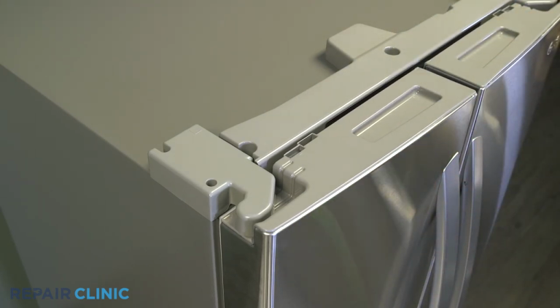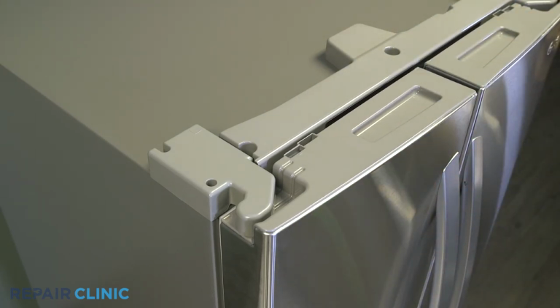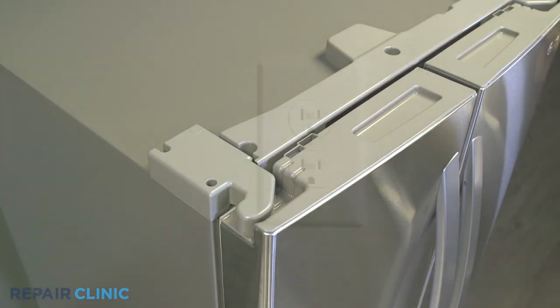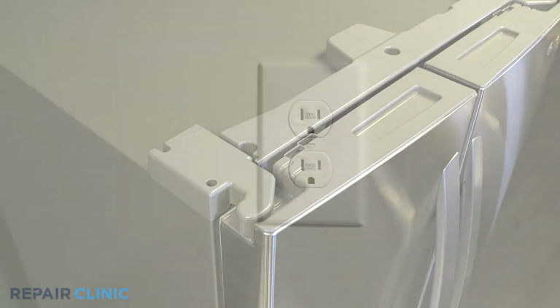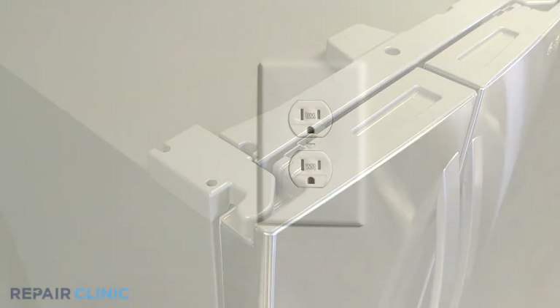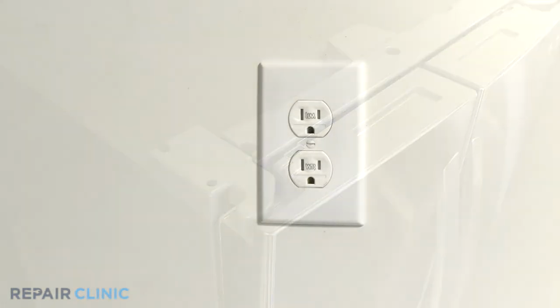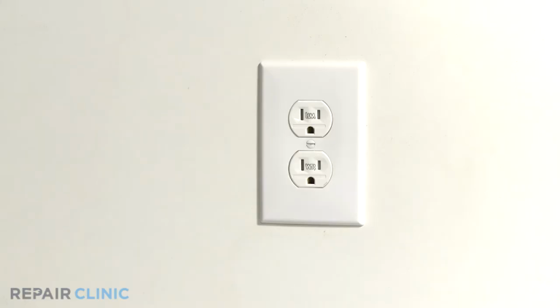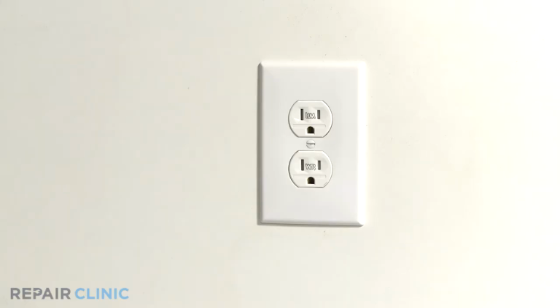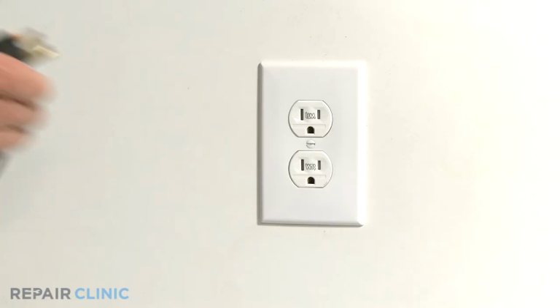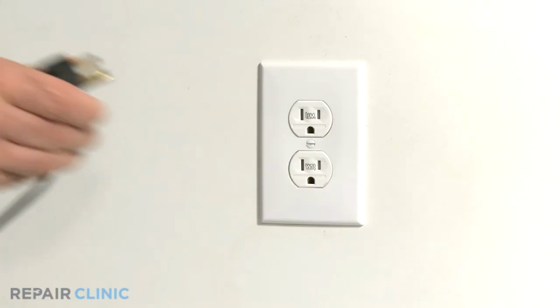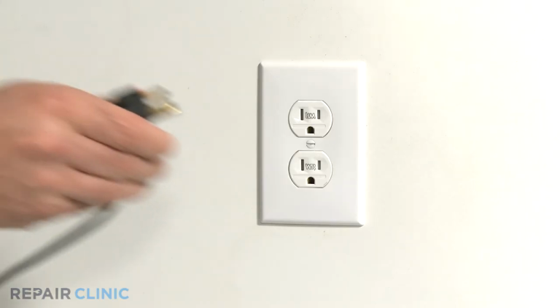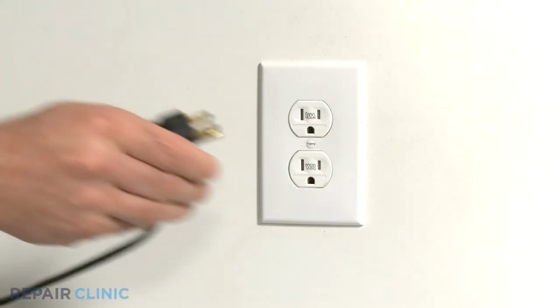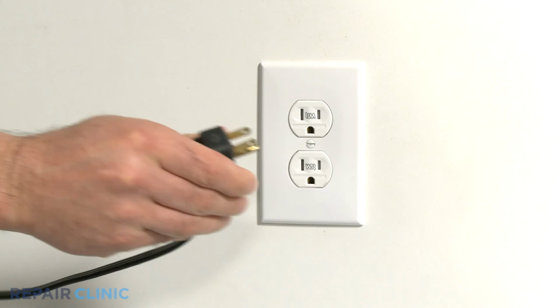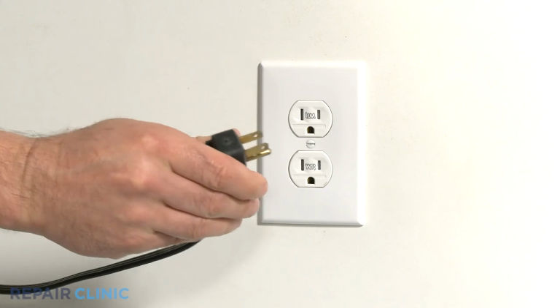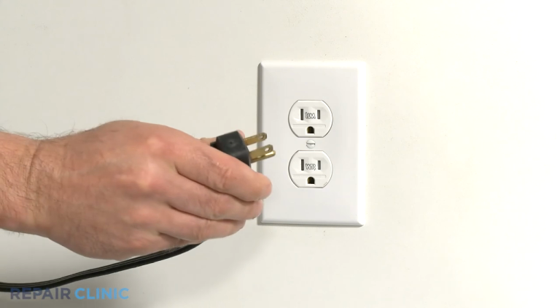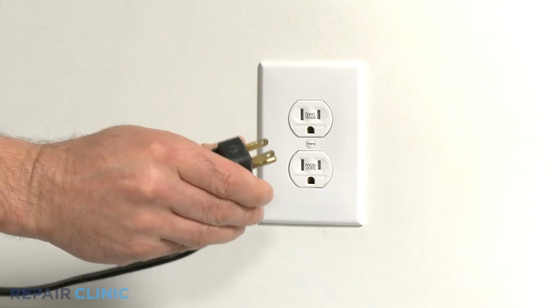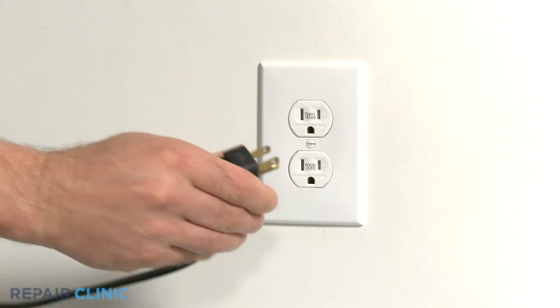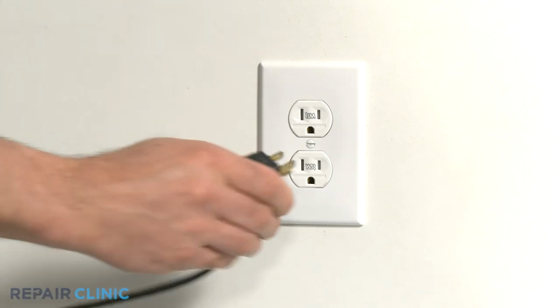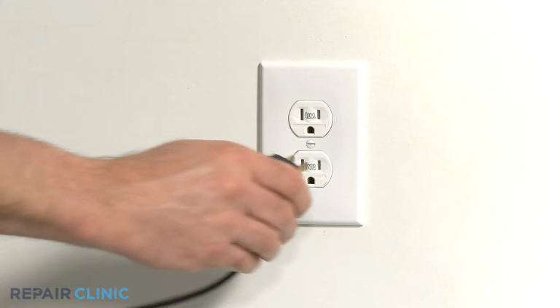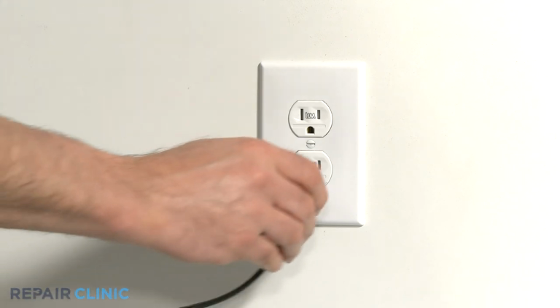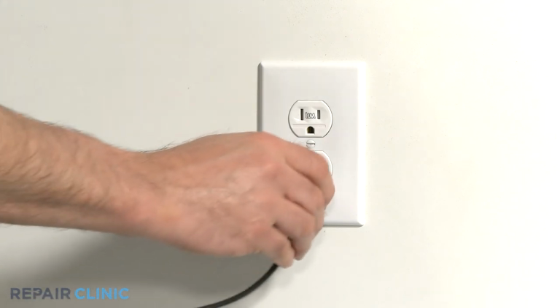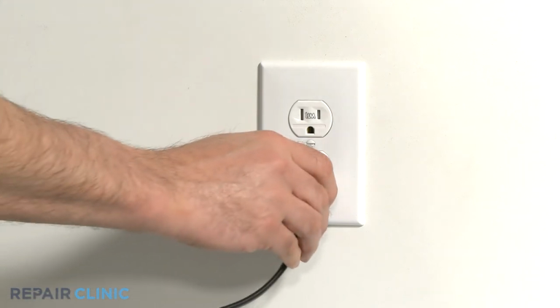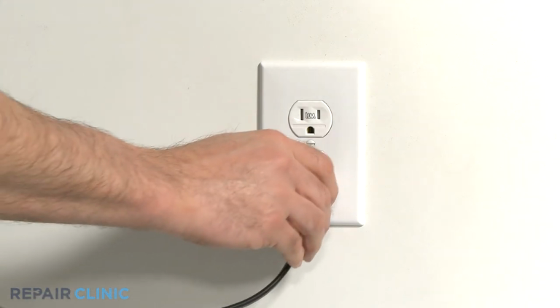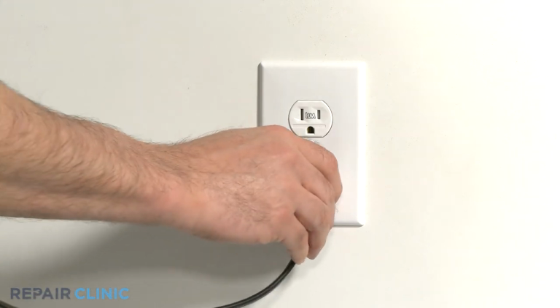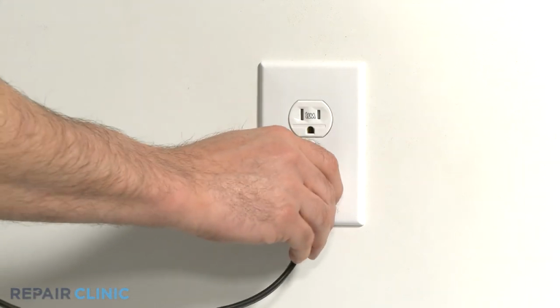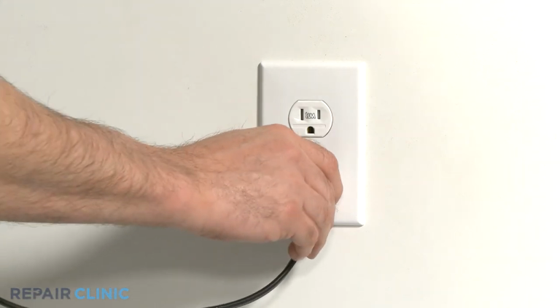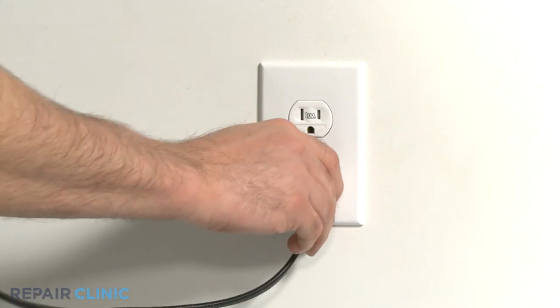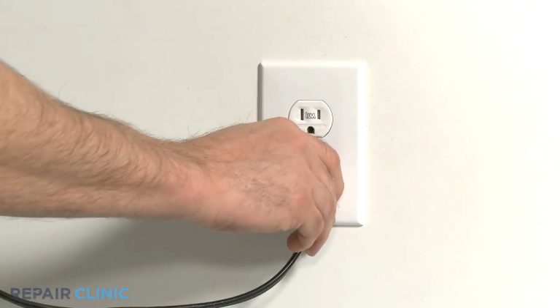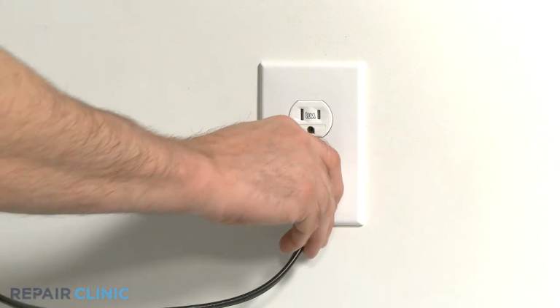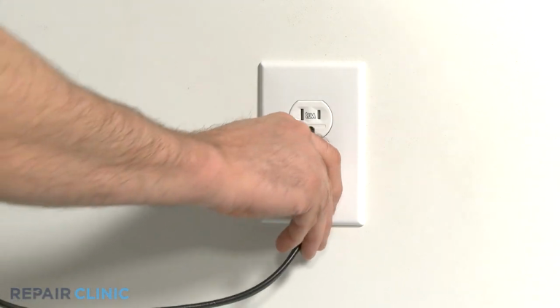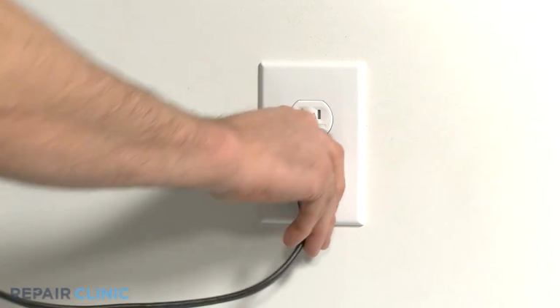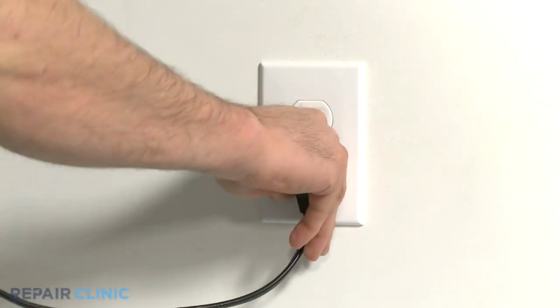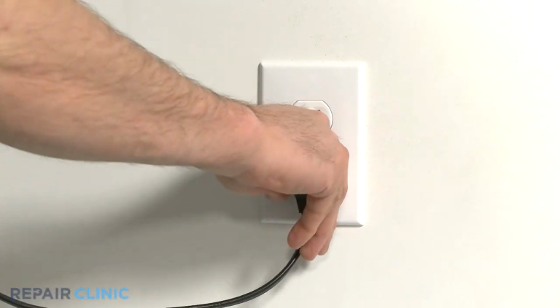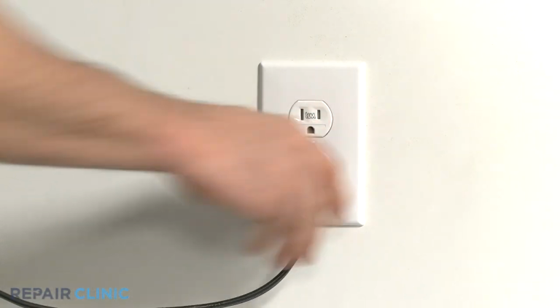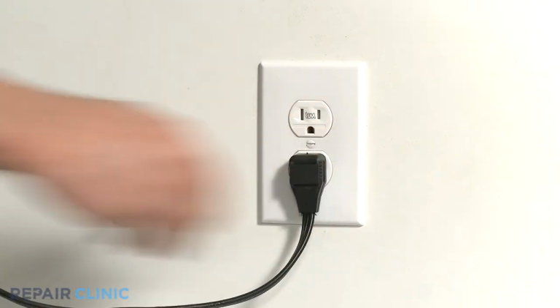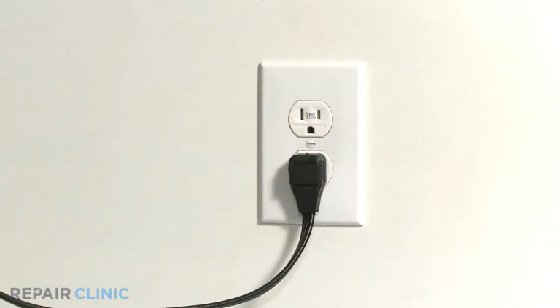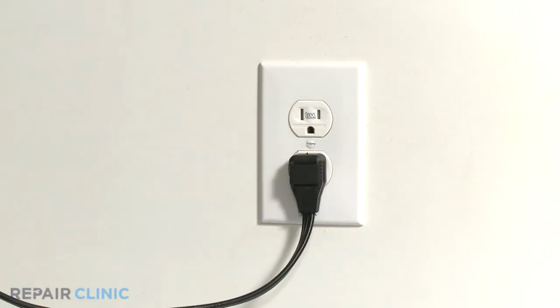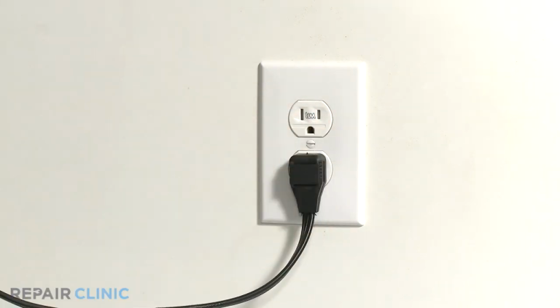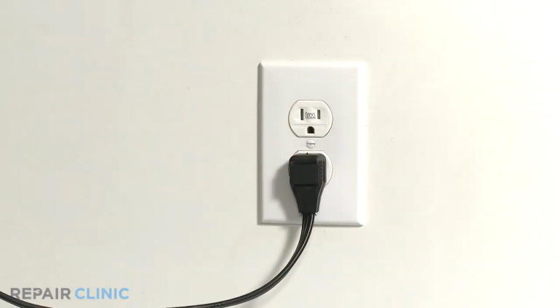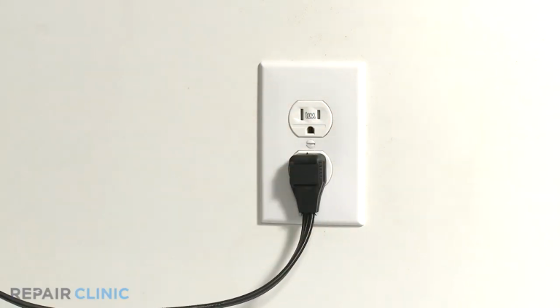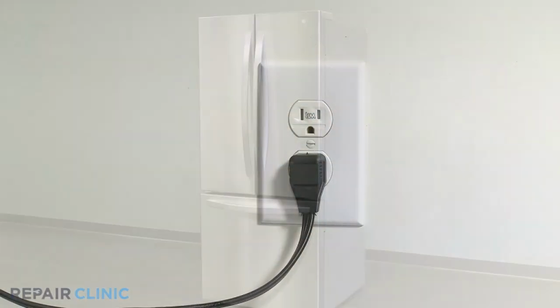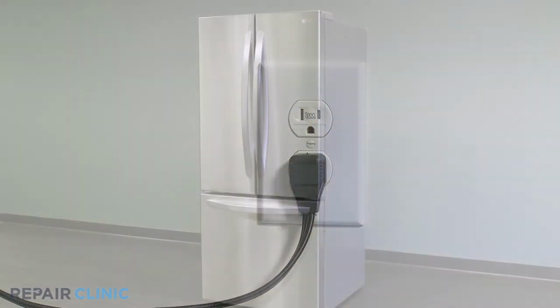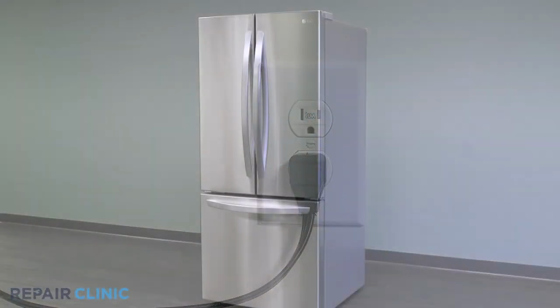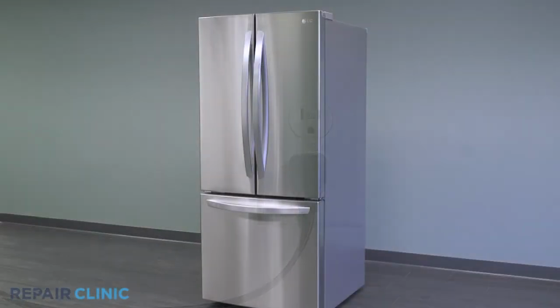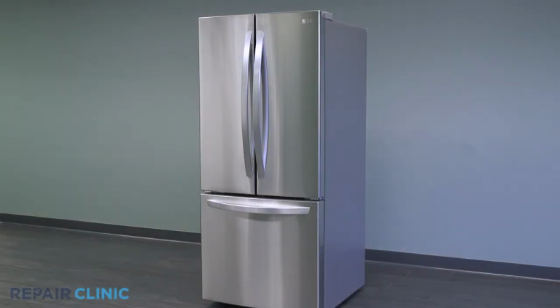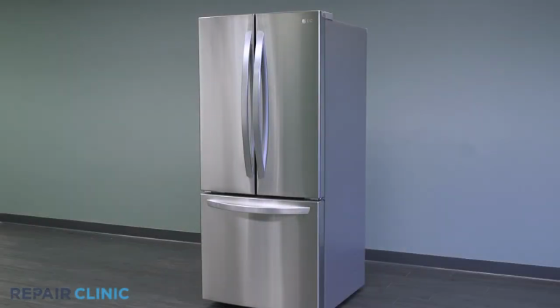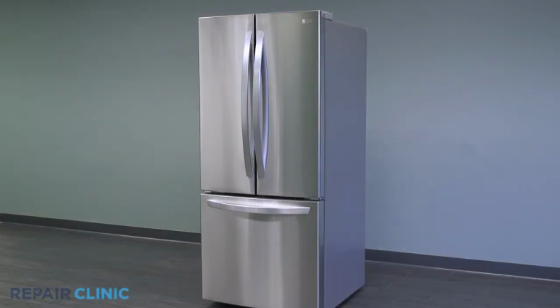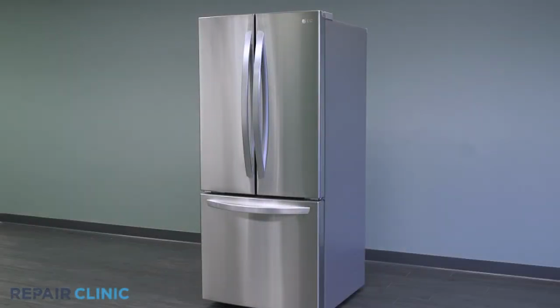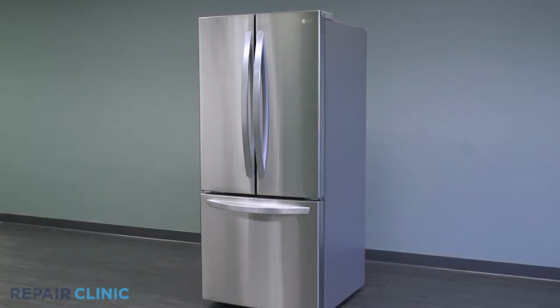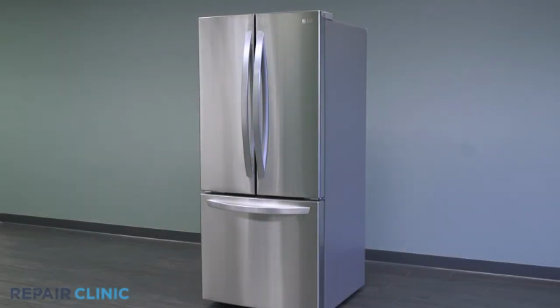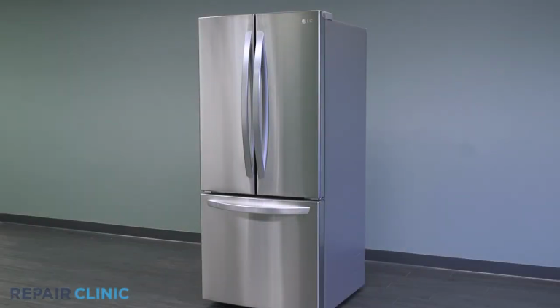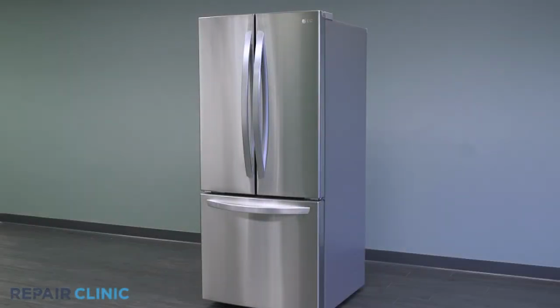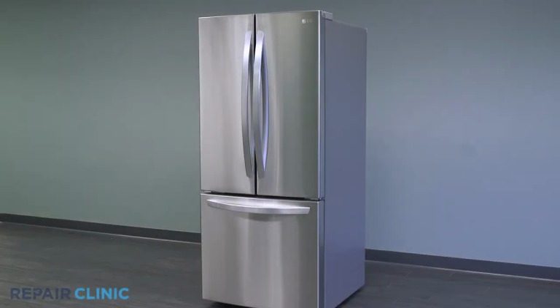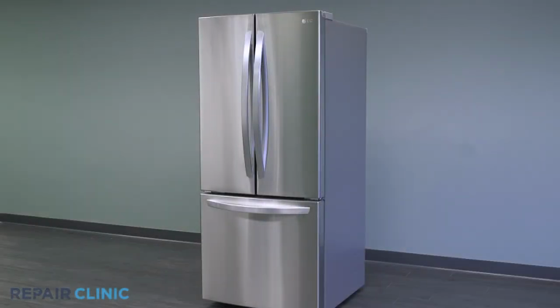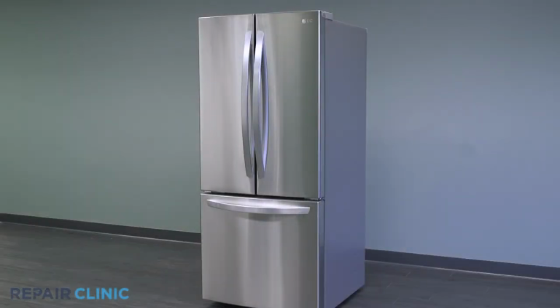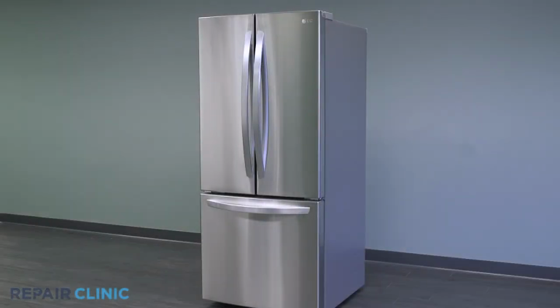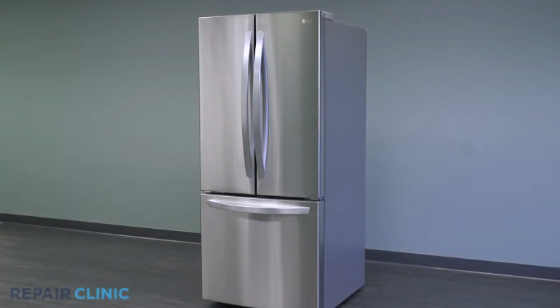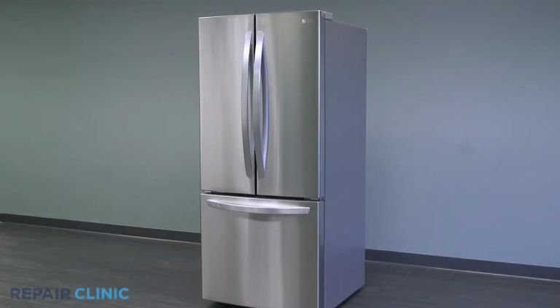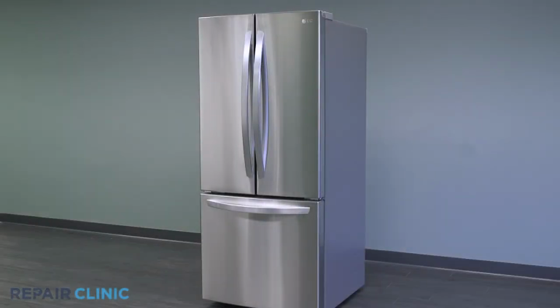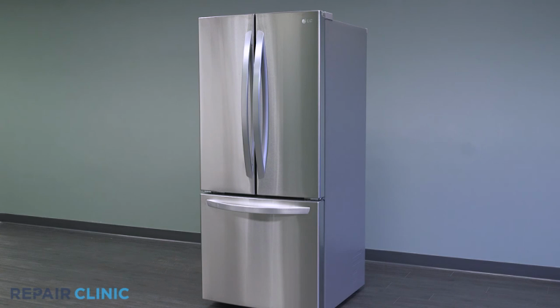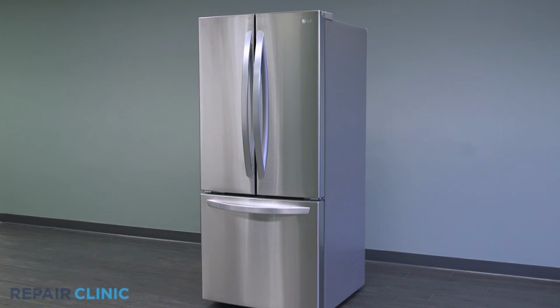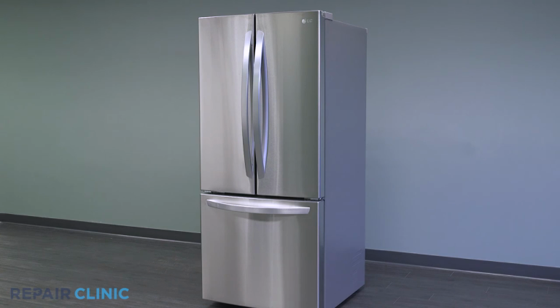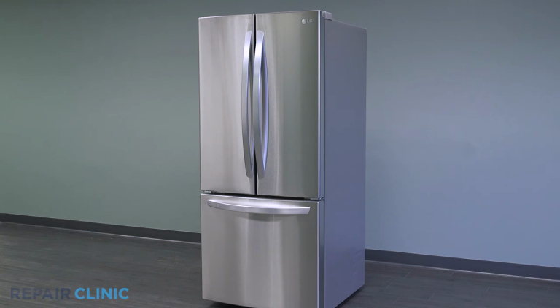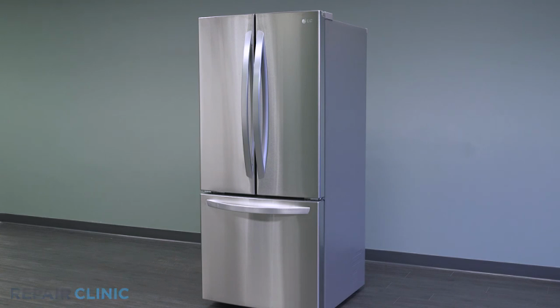Plug in the appliance. The LG refrigerator should be ready for use.